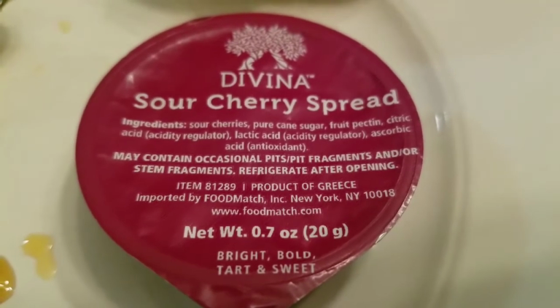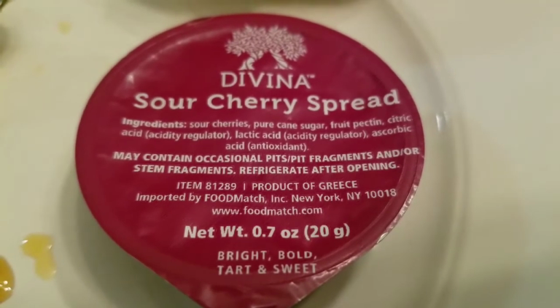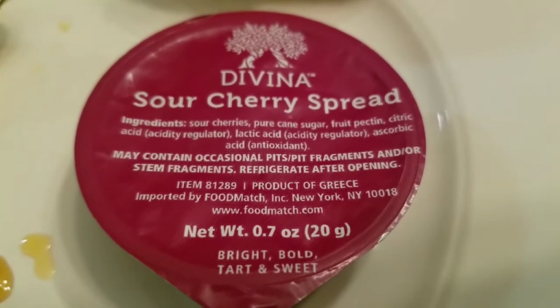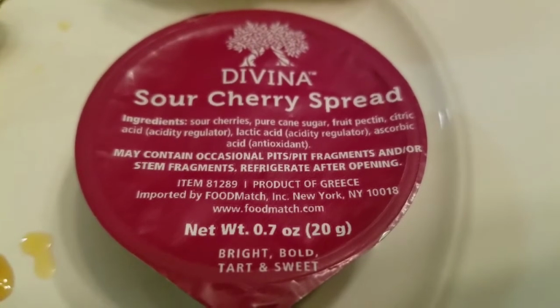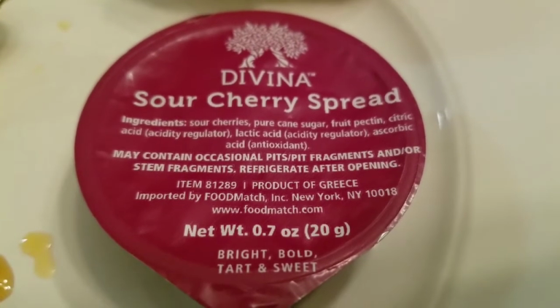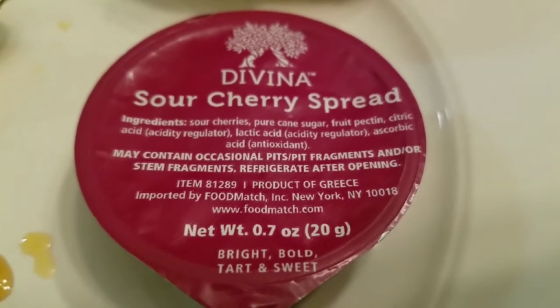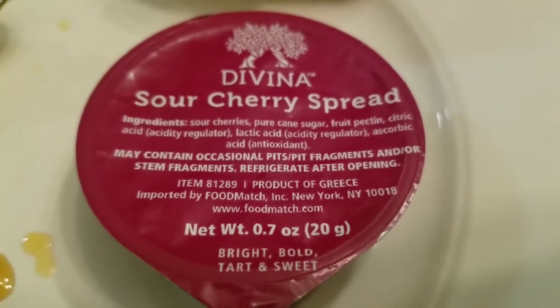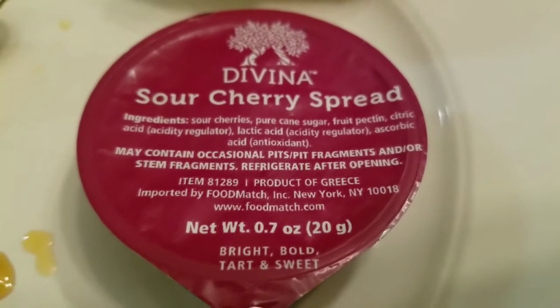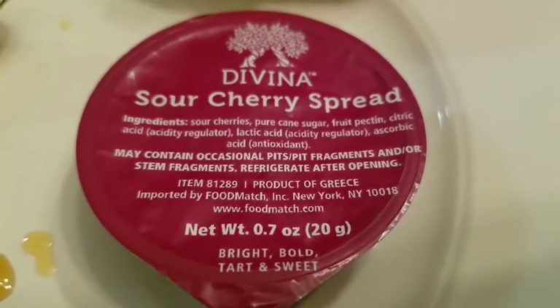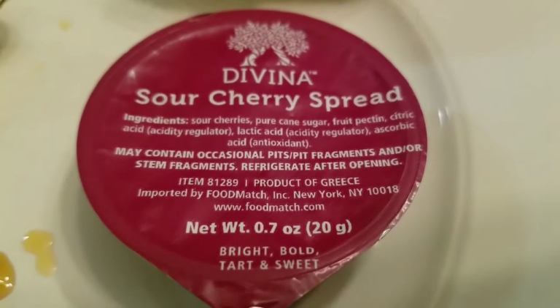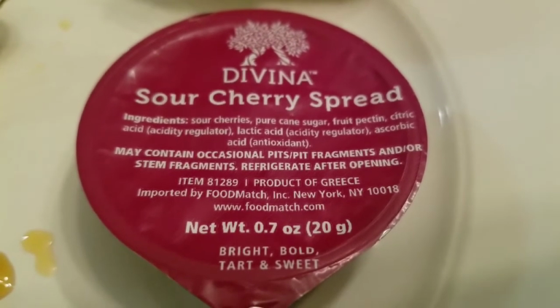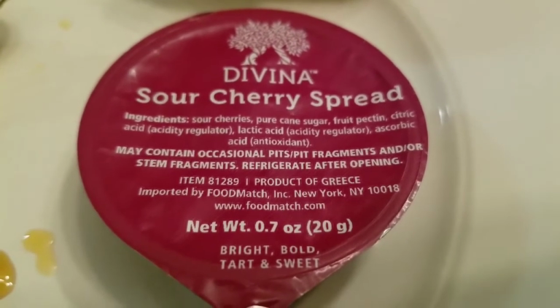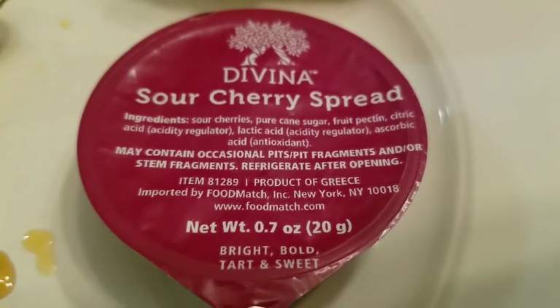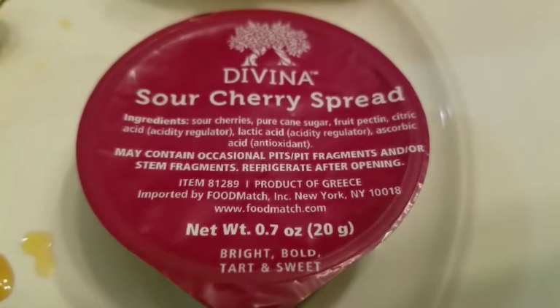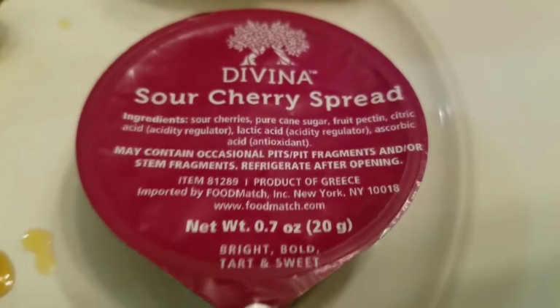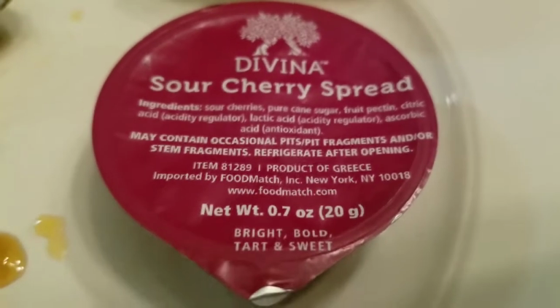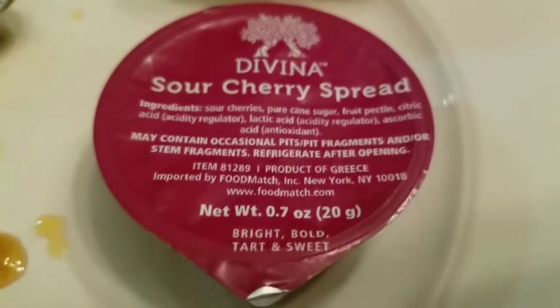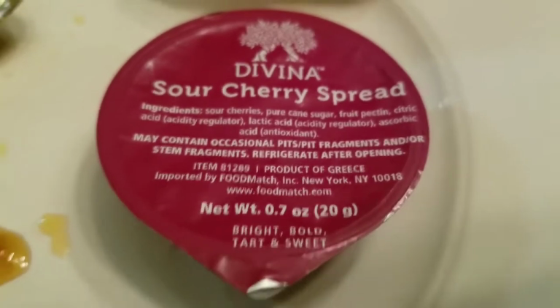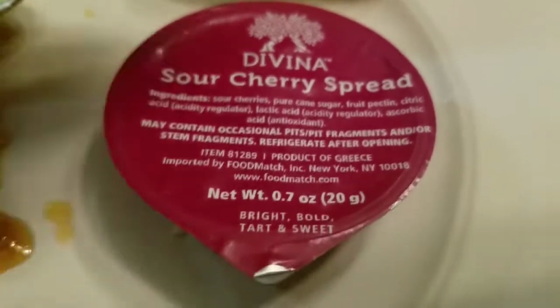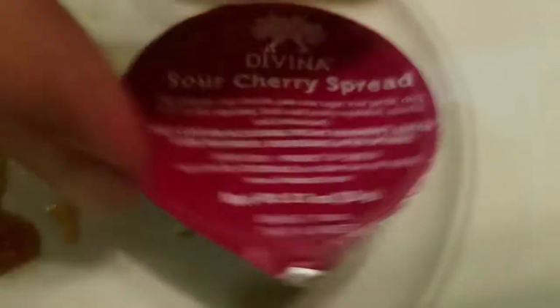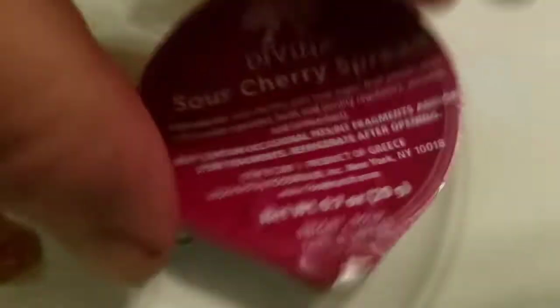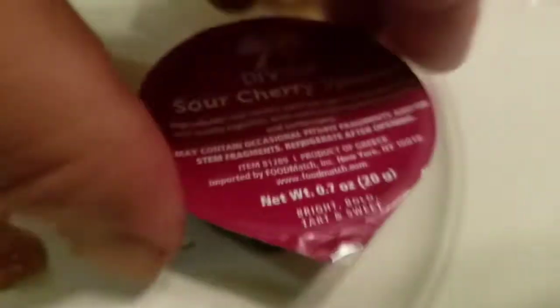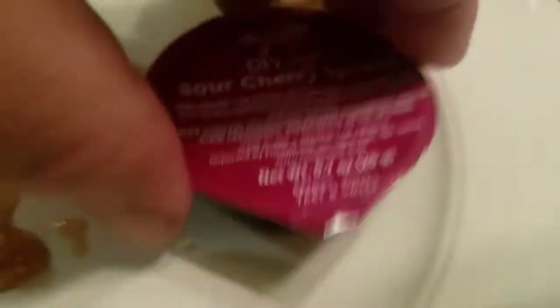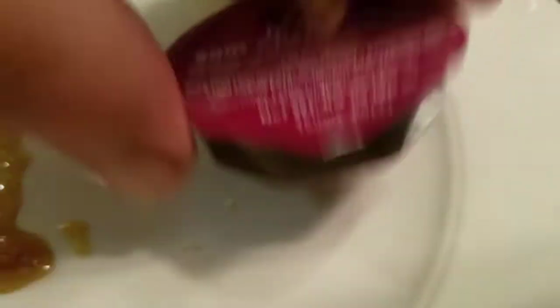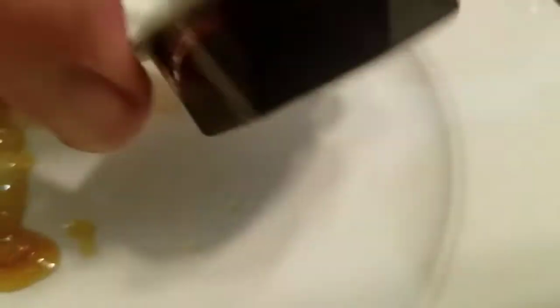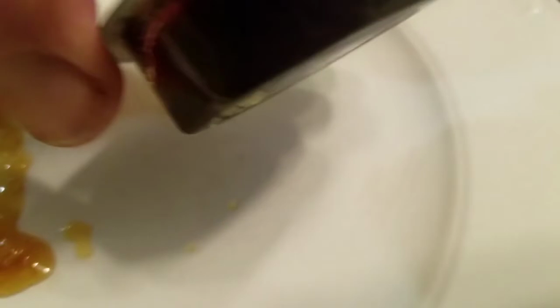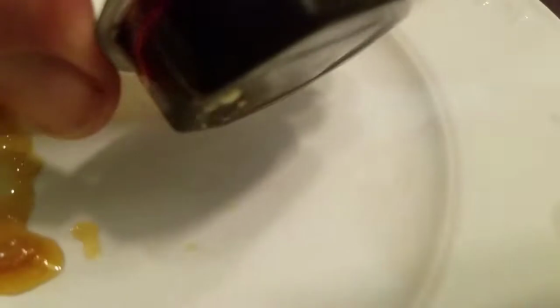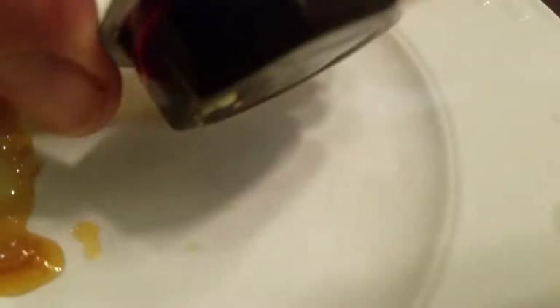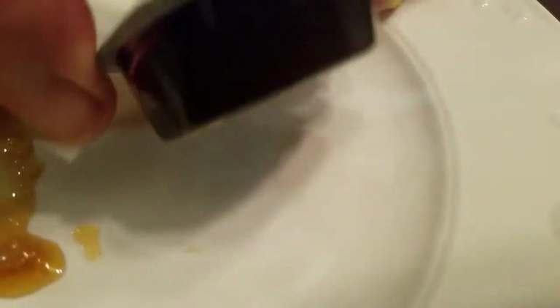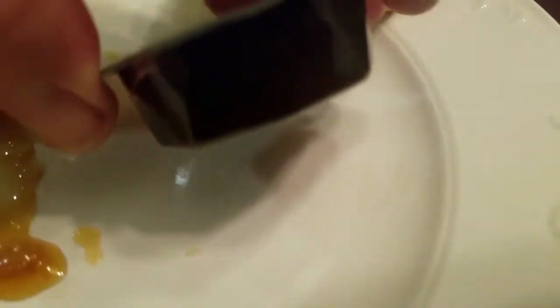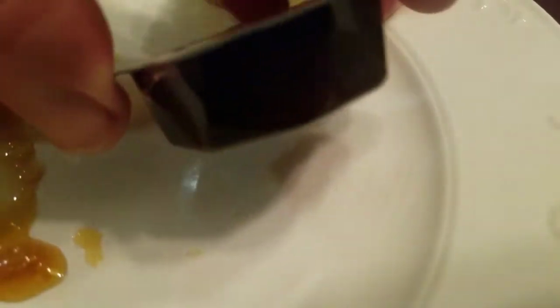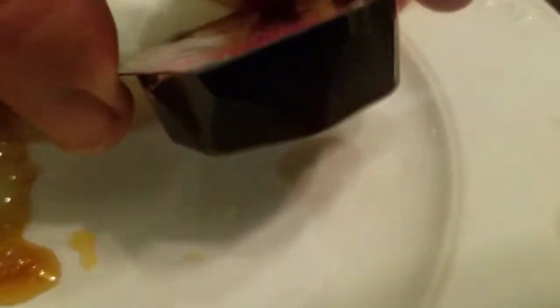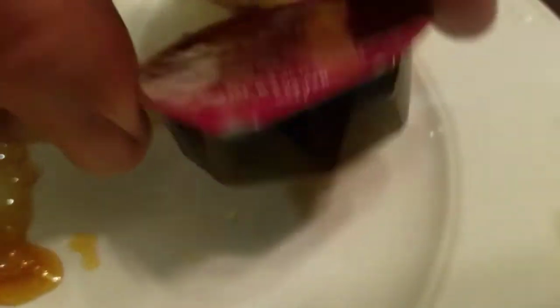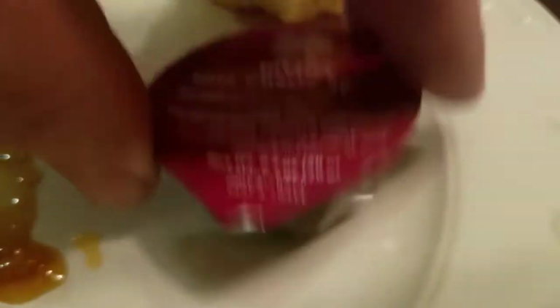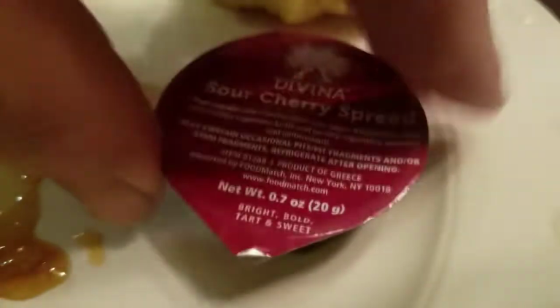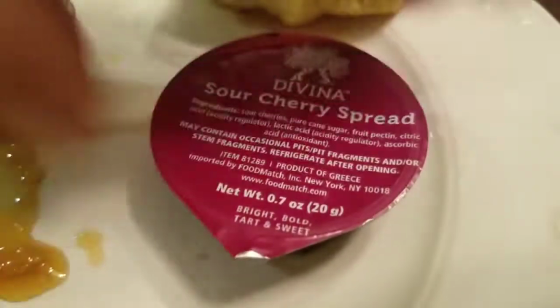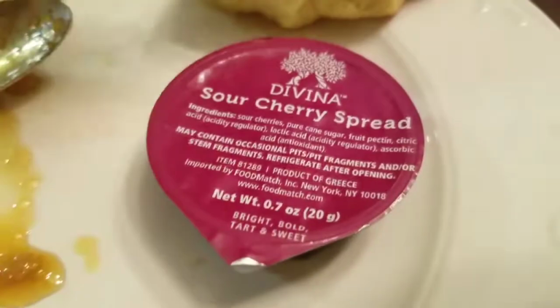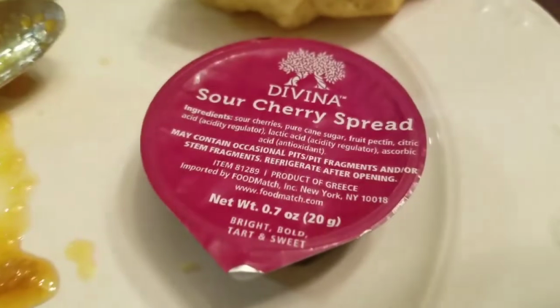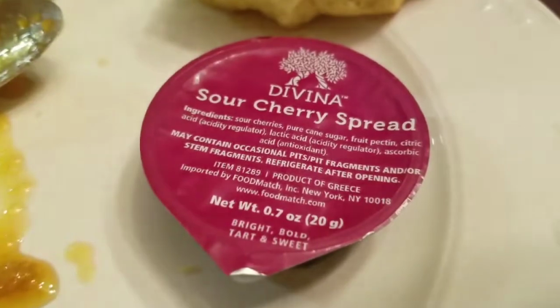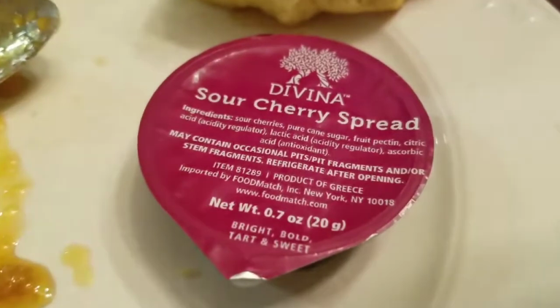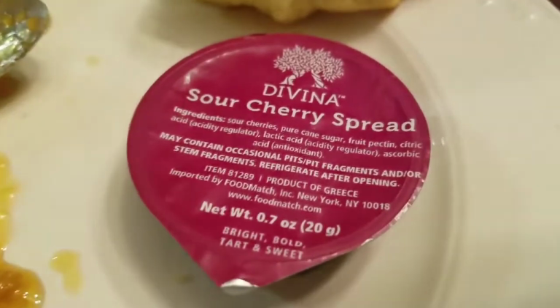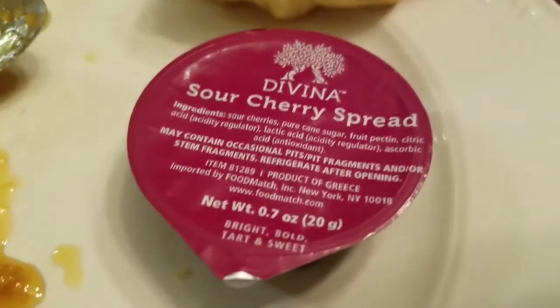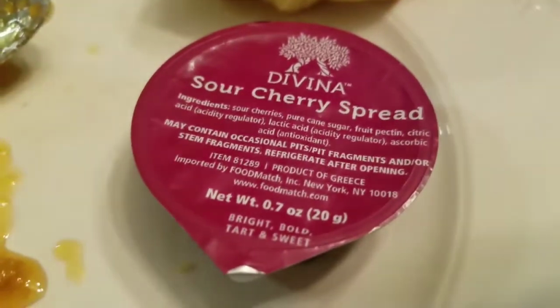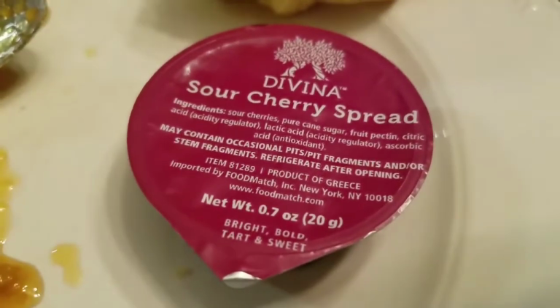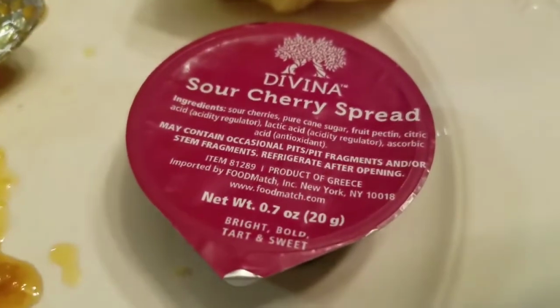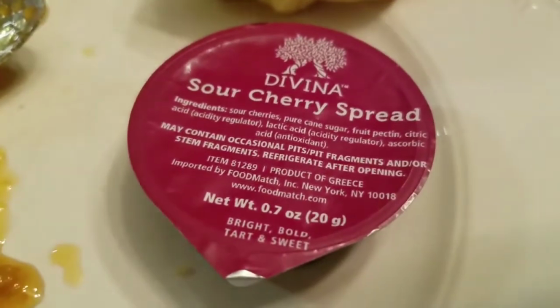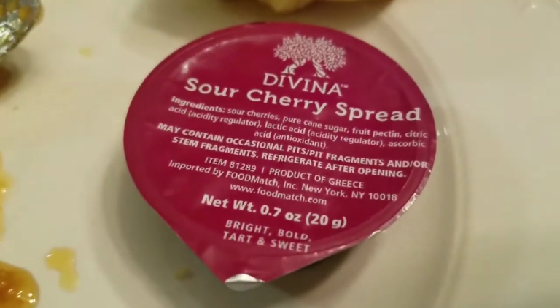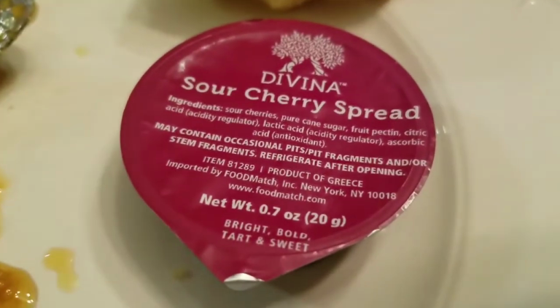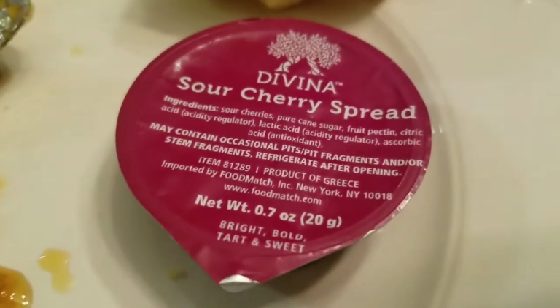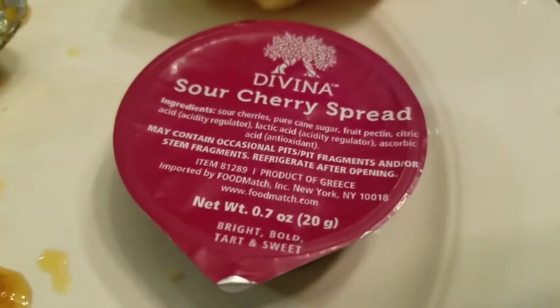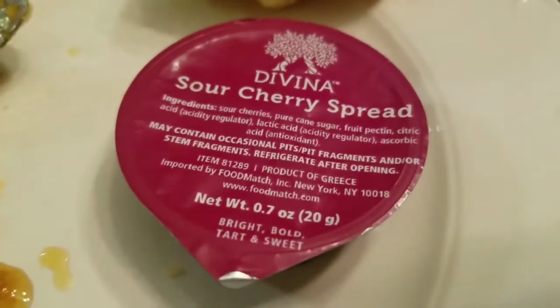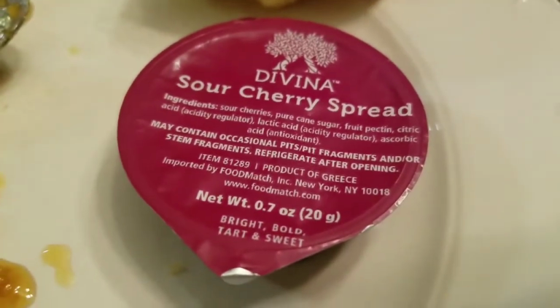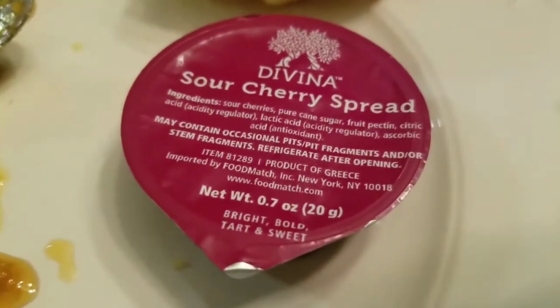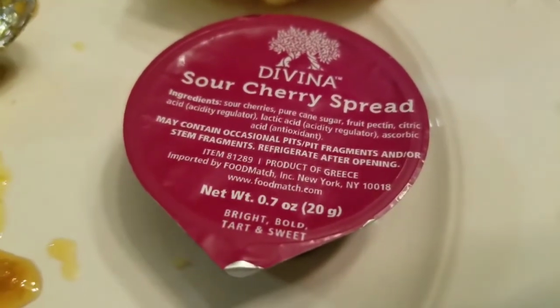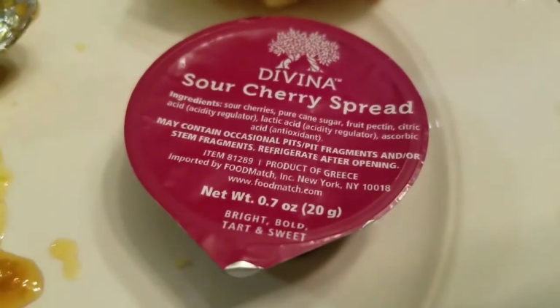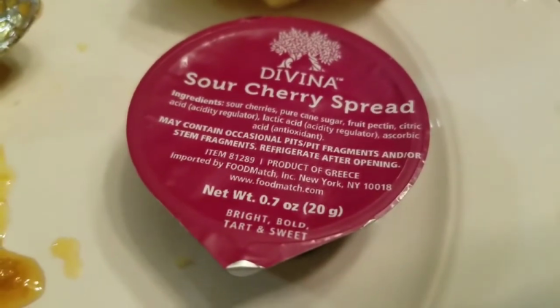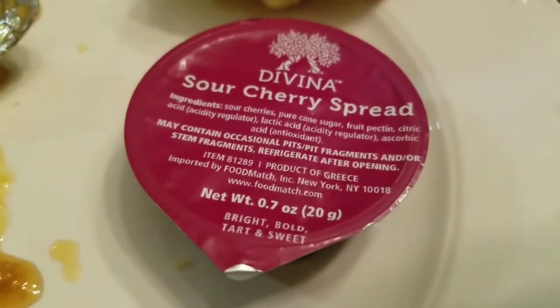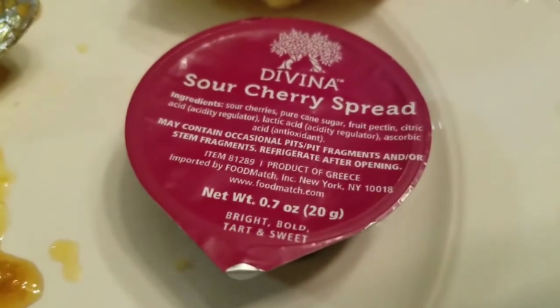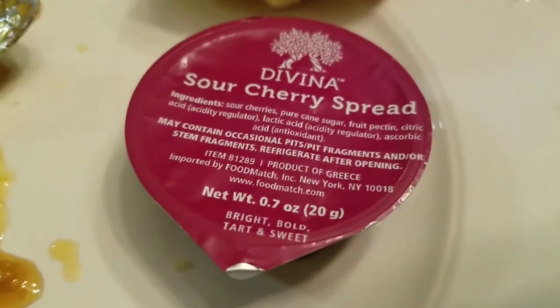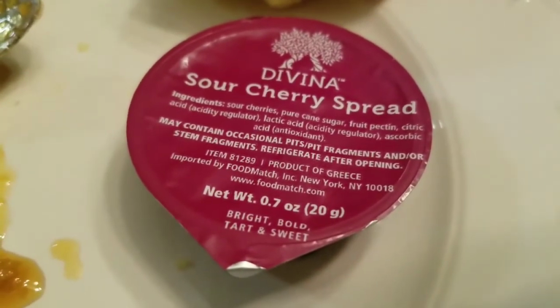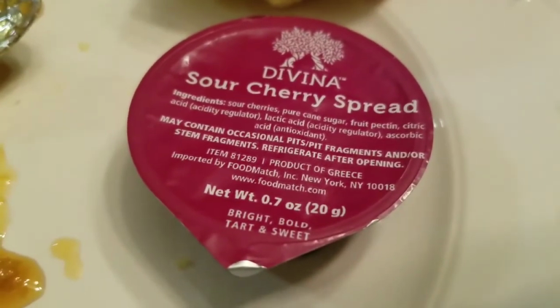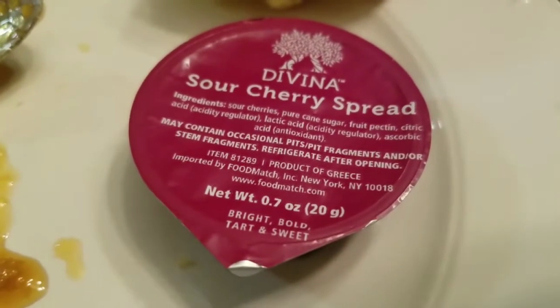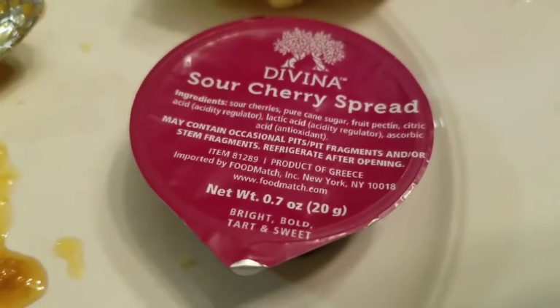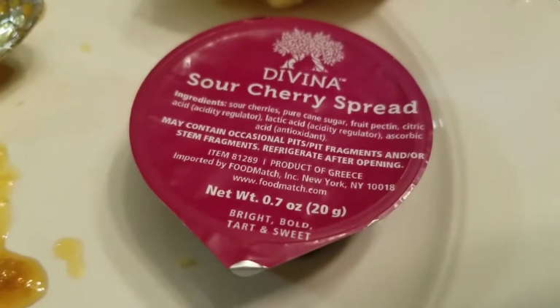Refrigerate after opening — well, if you don't eat all this in one serving, something's fucking wrong with you anyway. Why the fuck do you need to refrigerate 0.7 ounces?